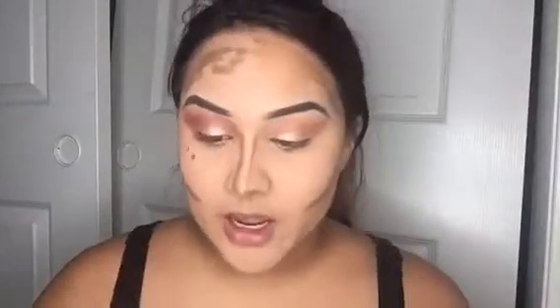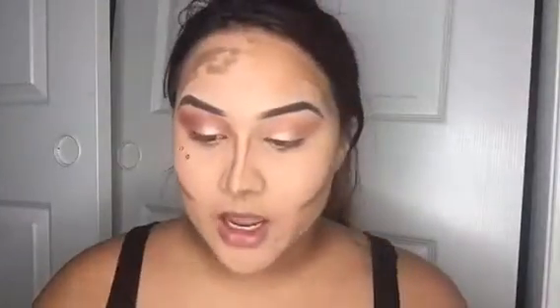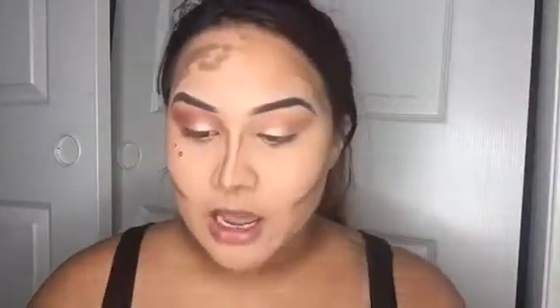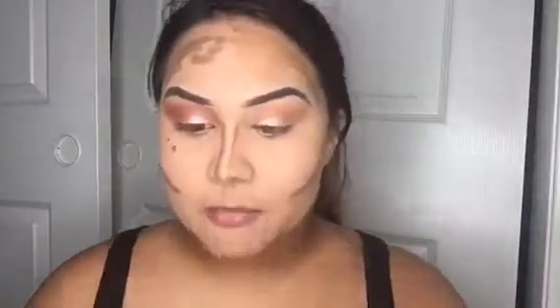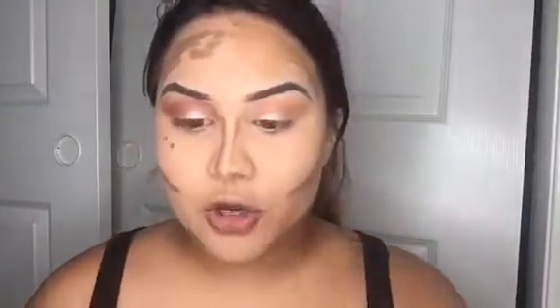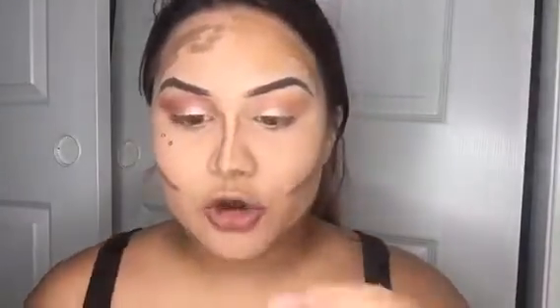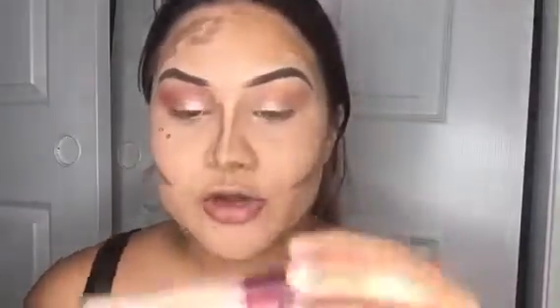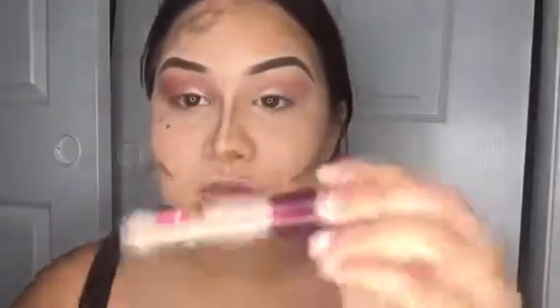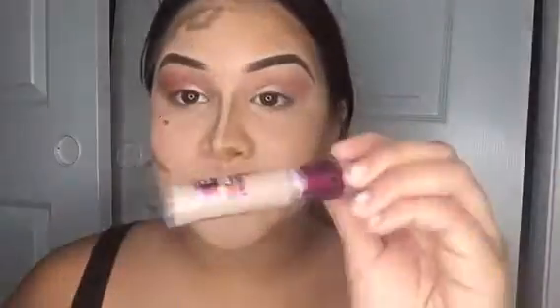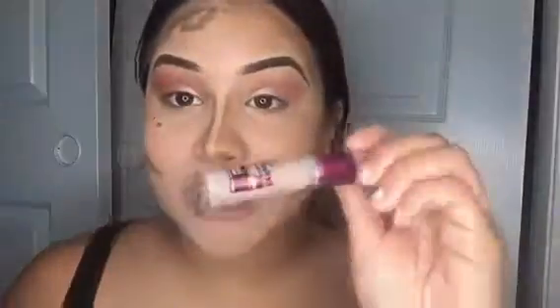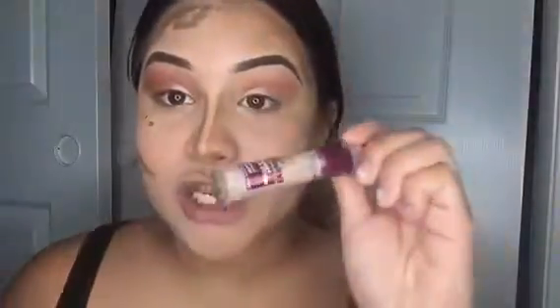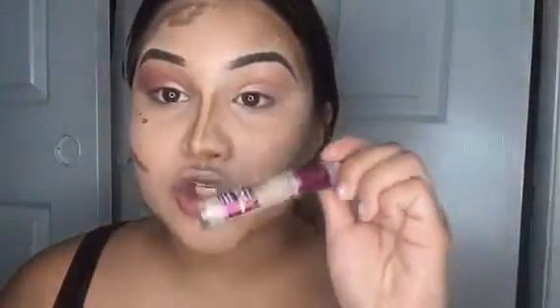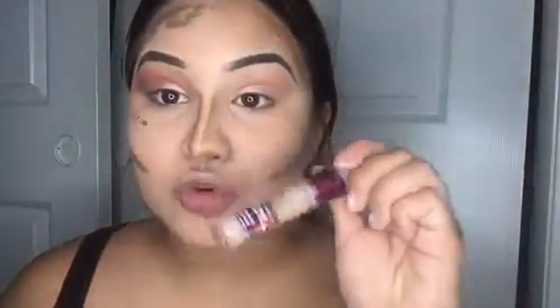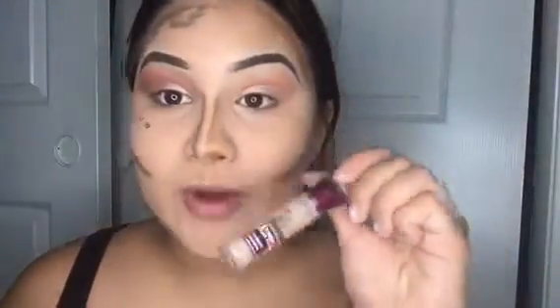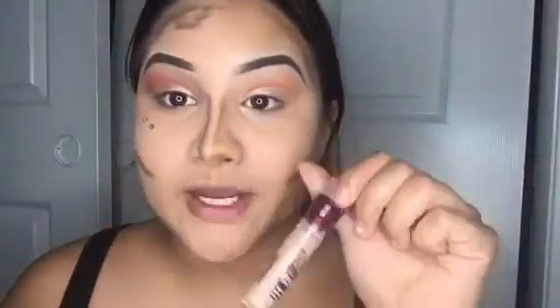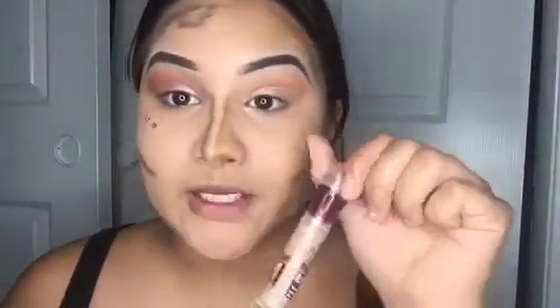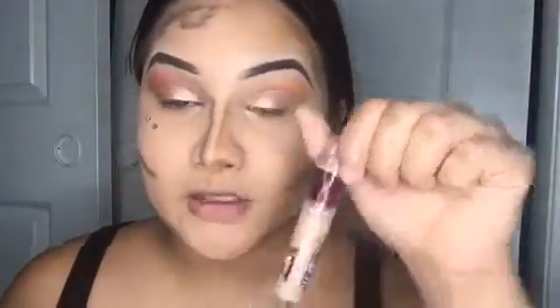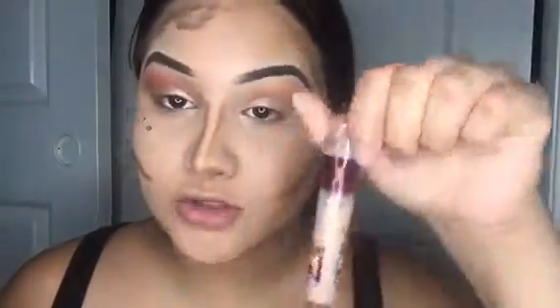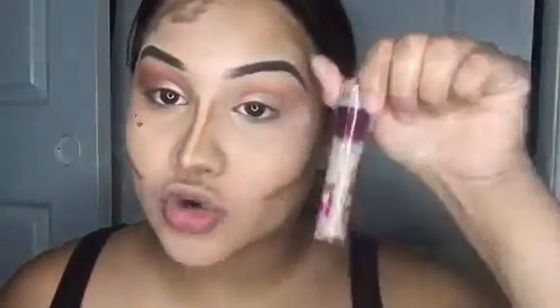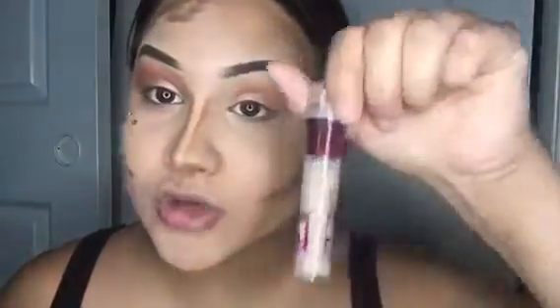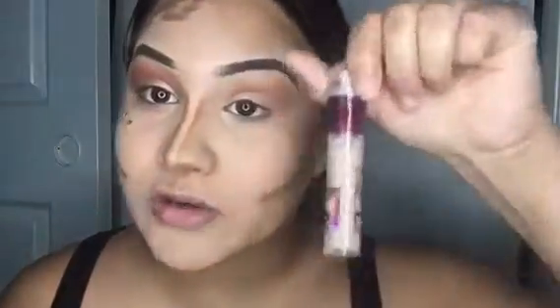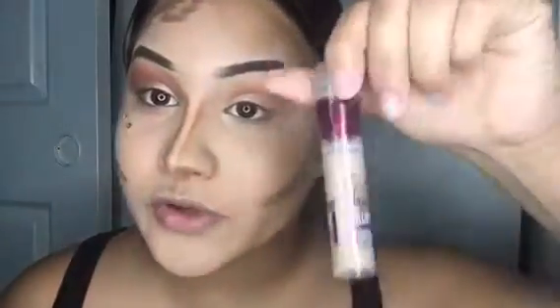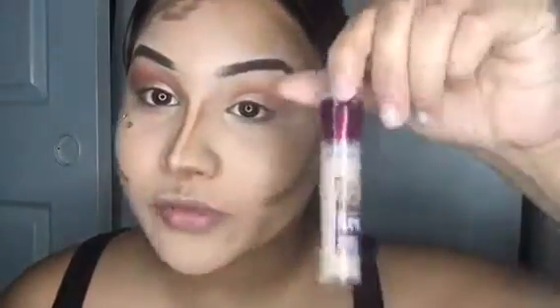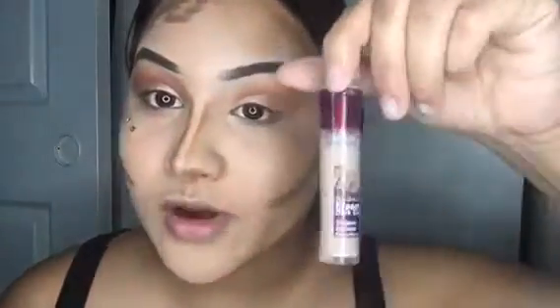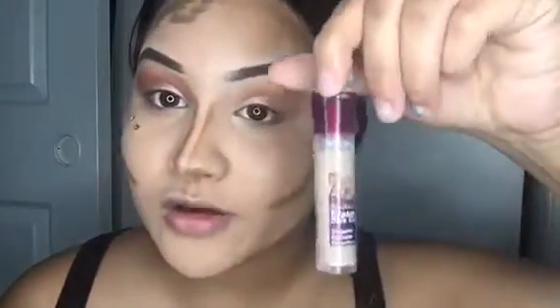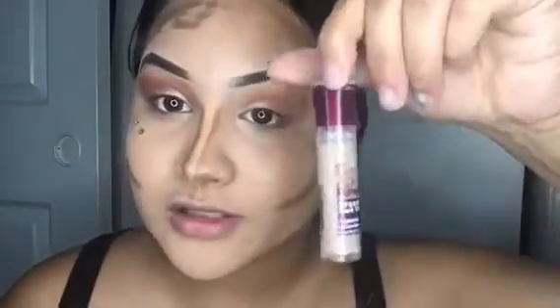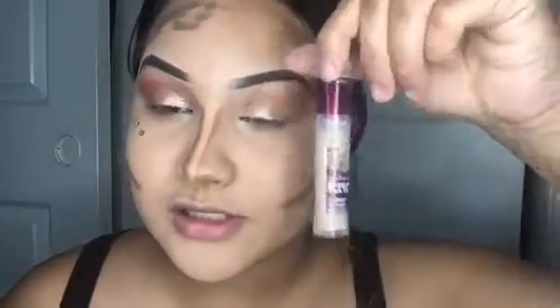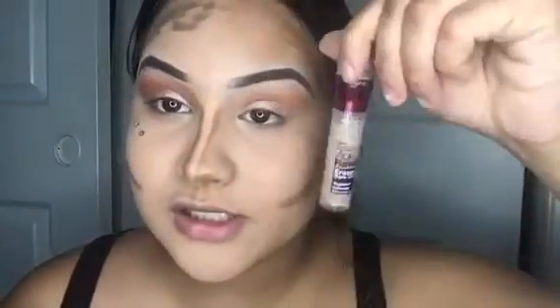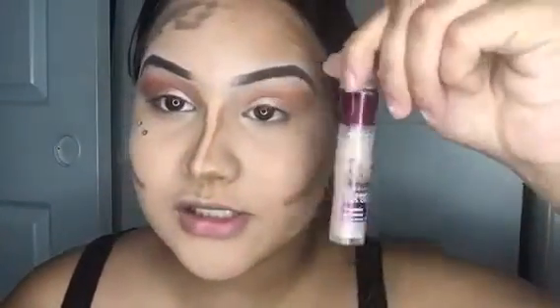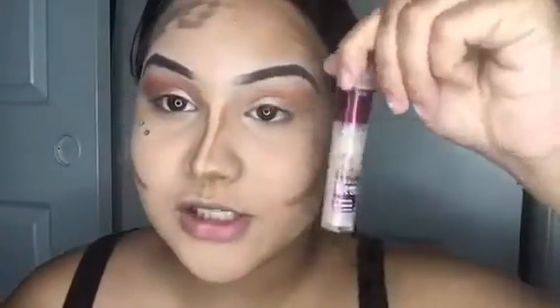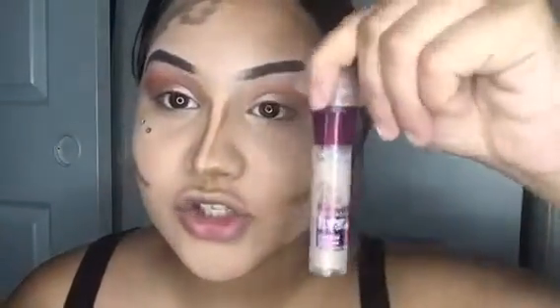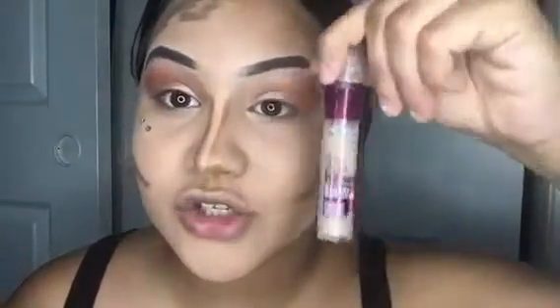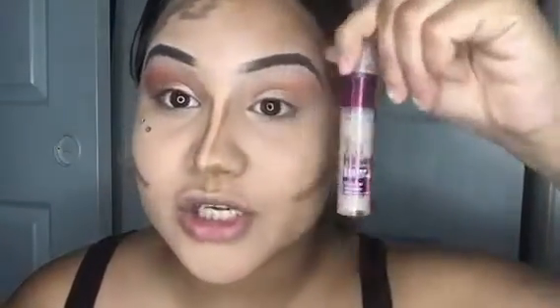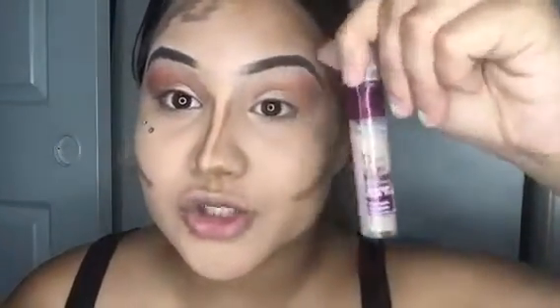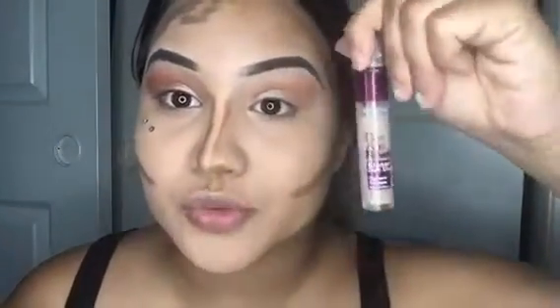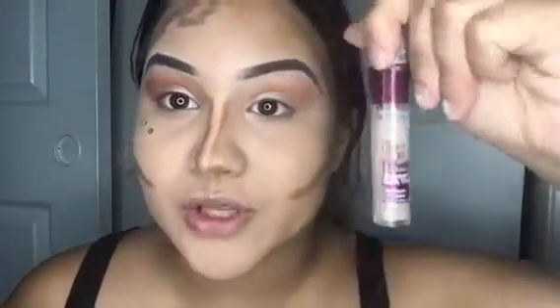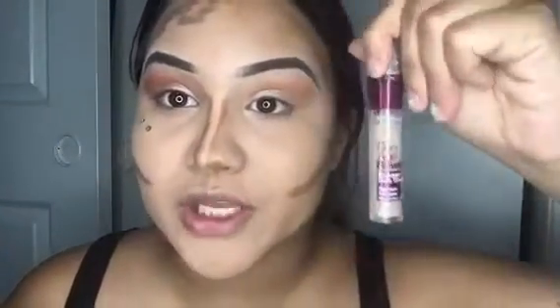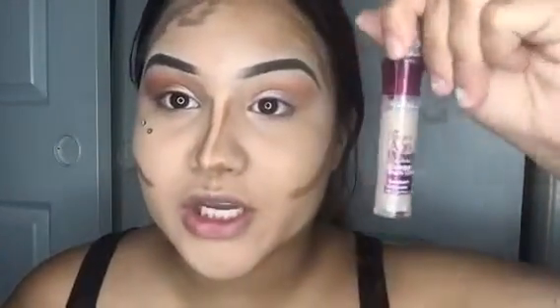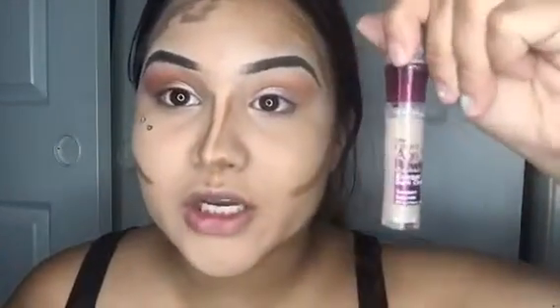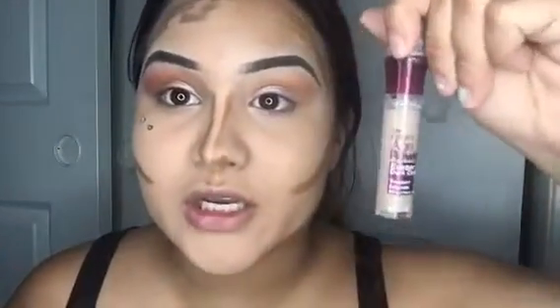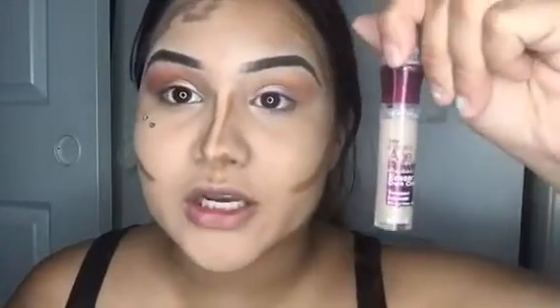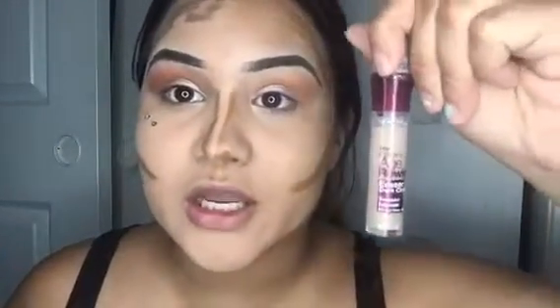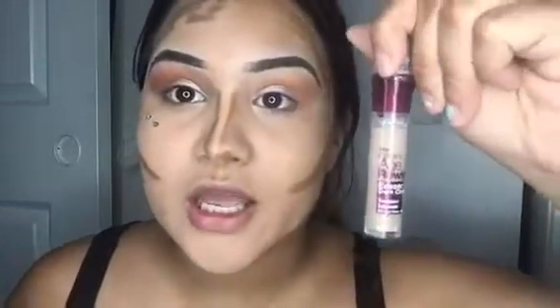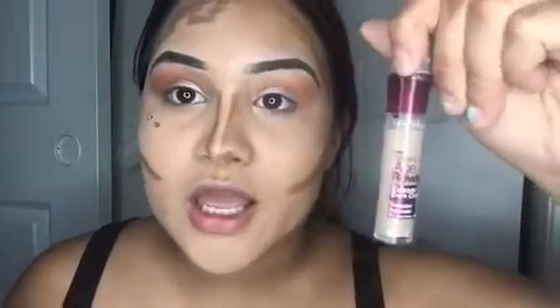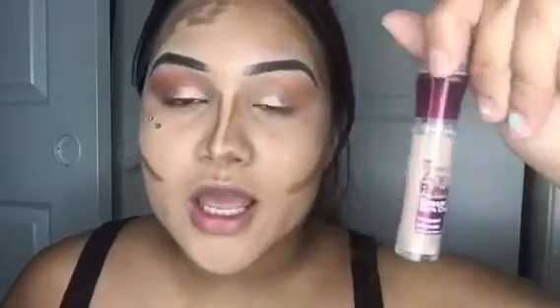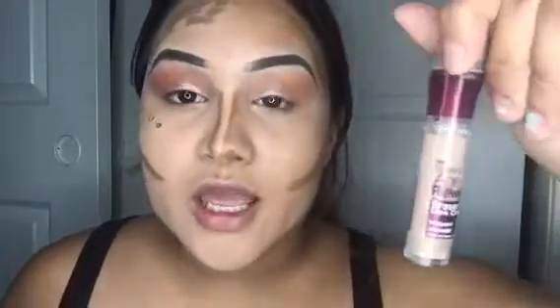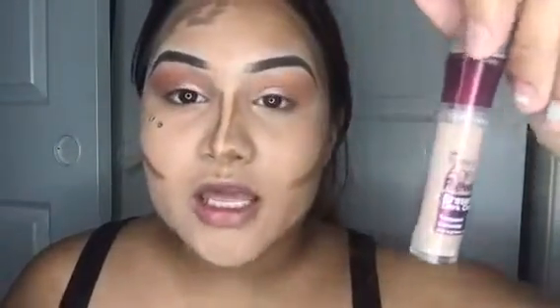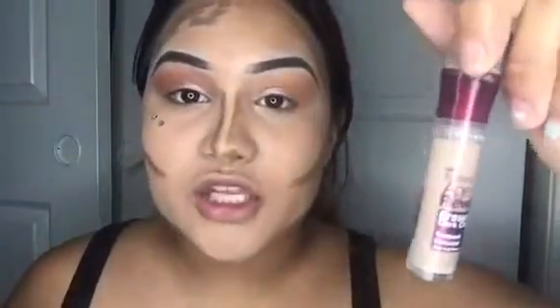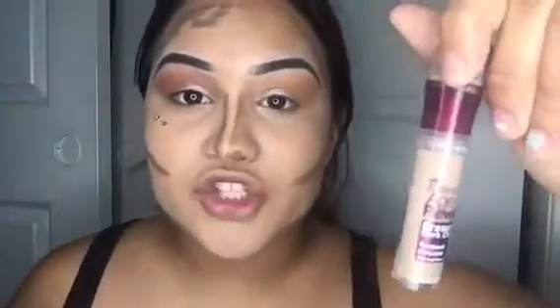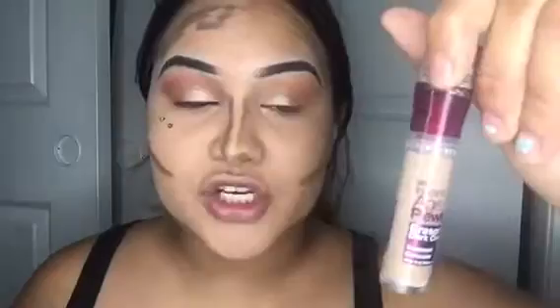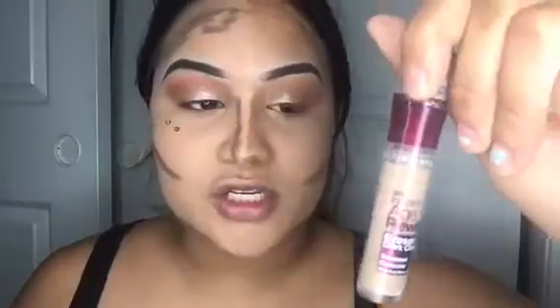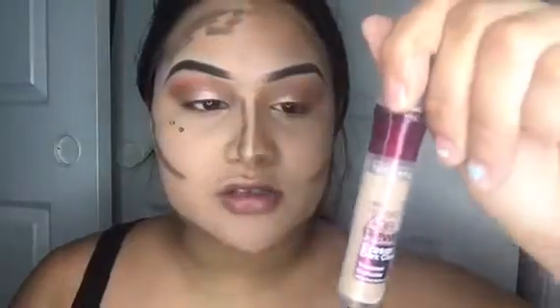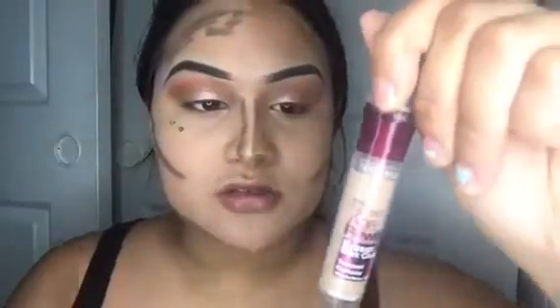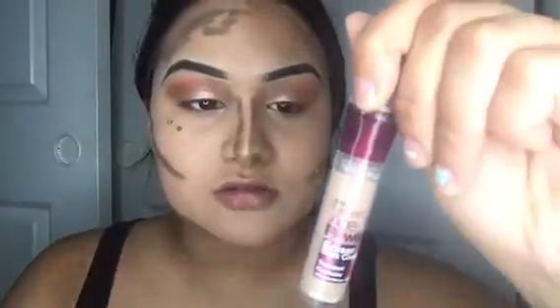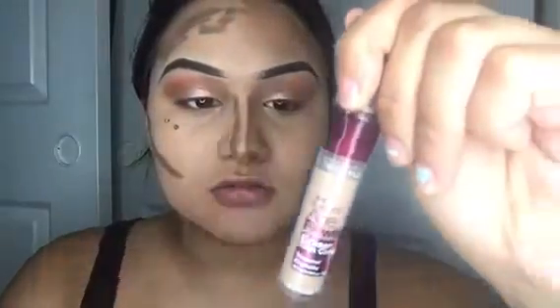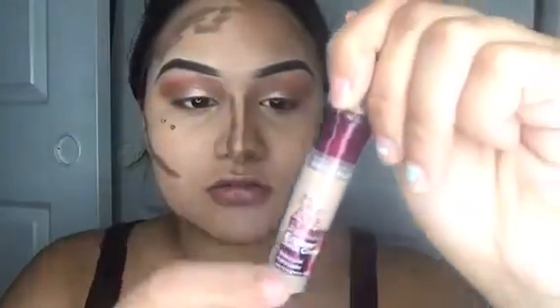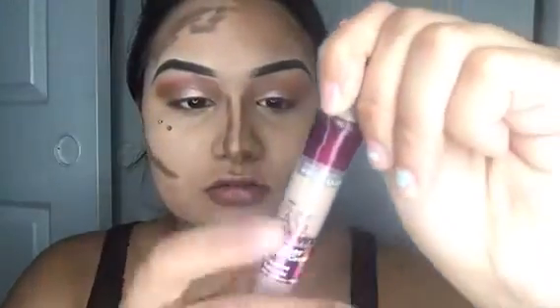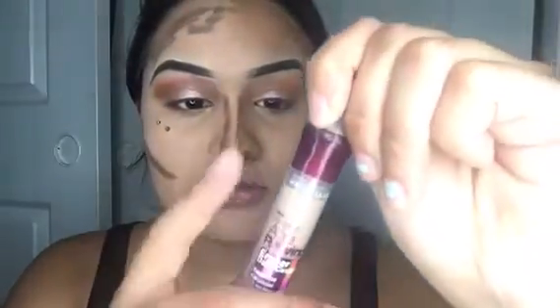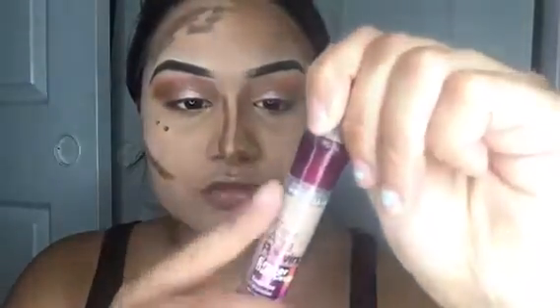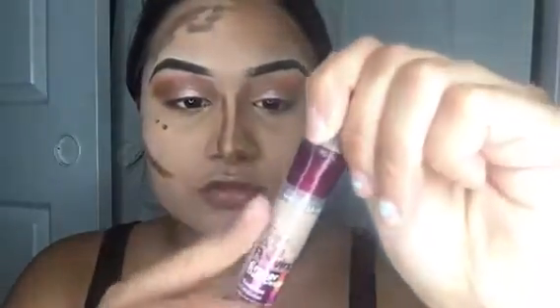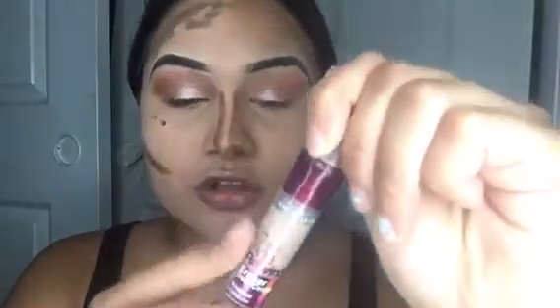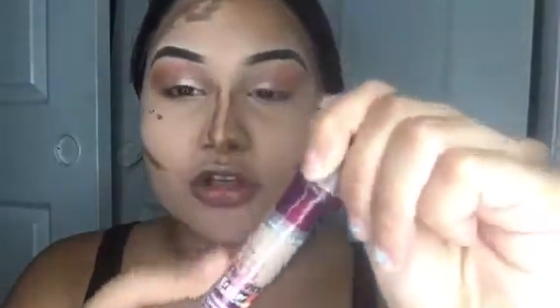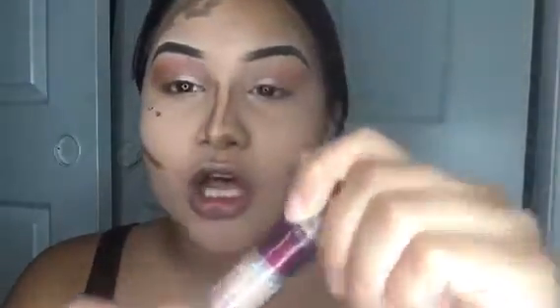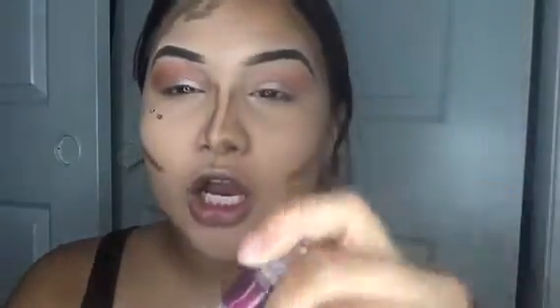I'm going in with the concealer — don't get me wrong, this concealer is really good.